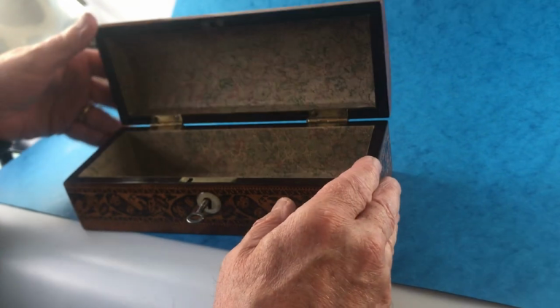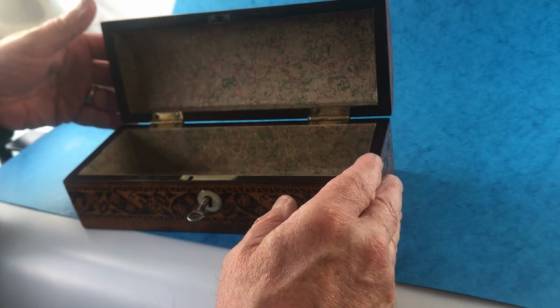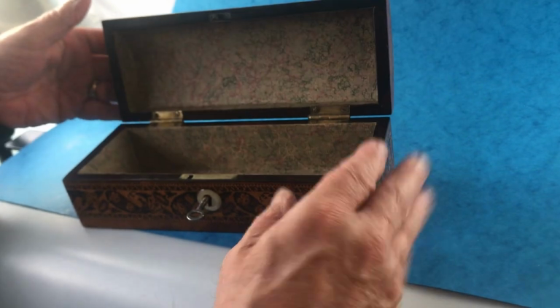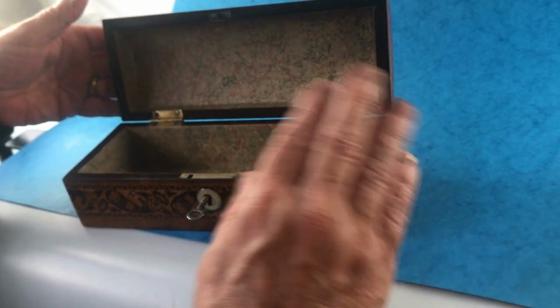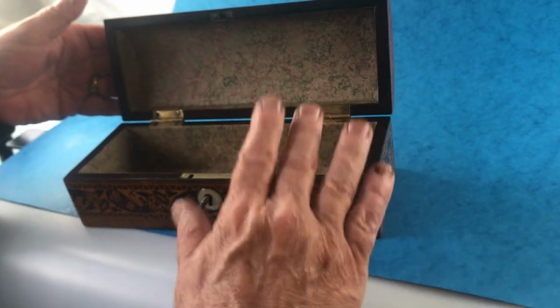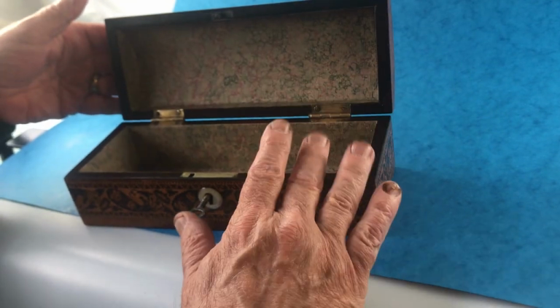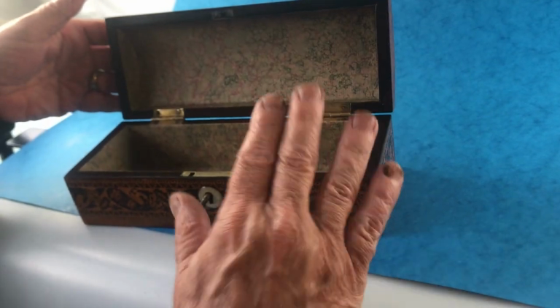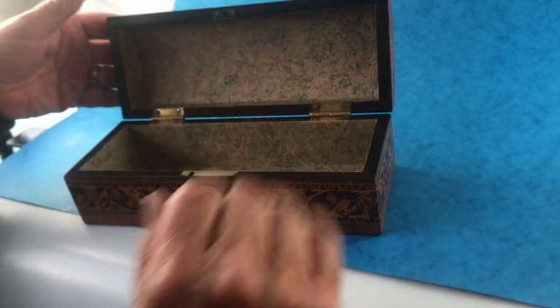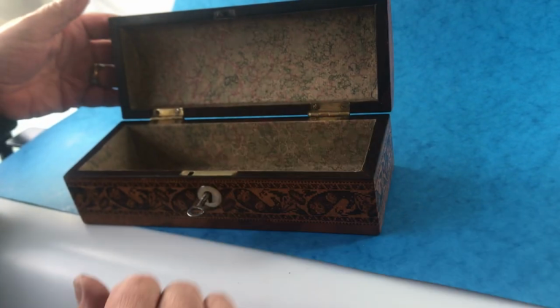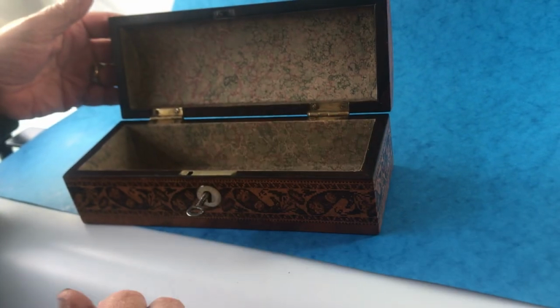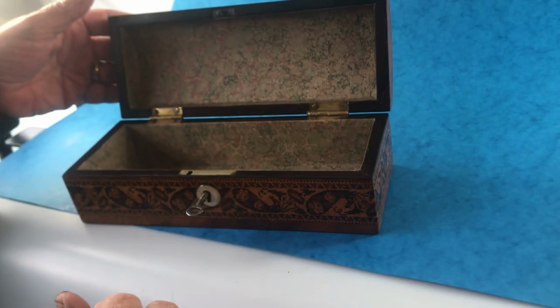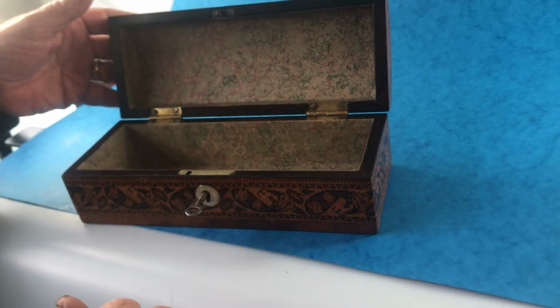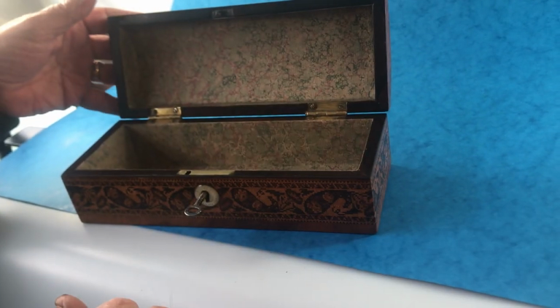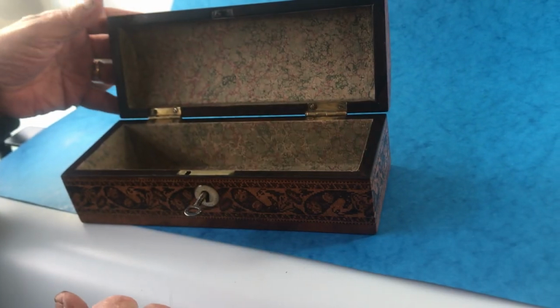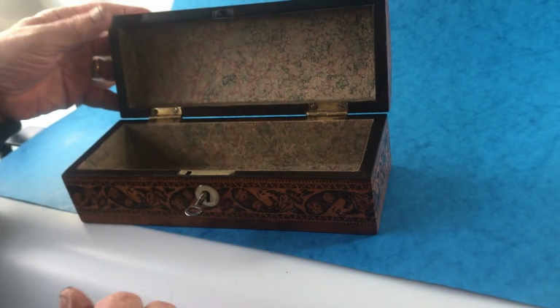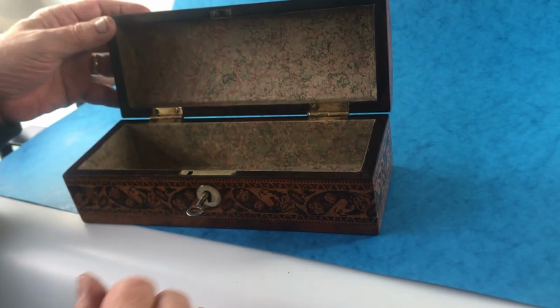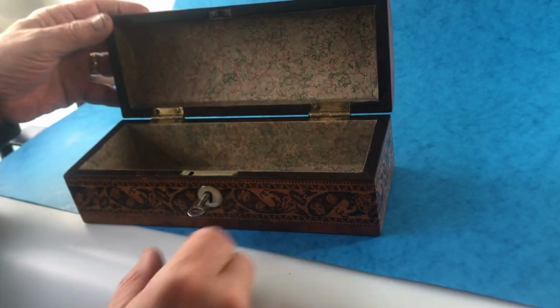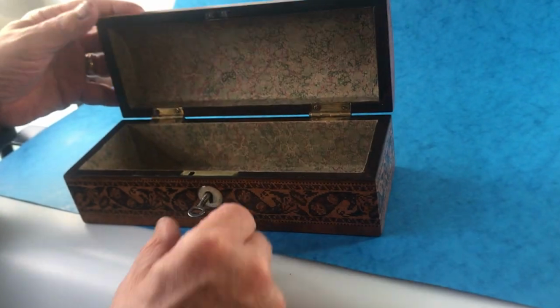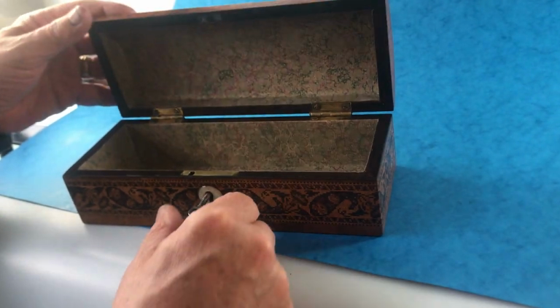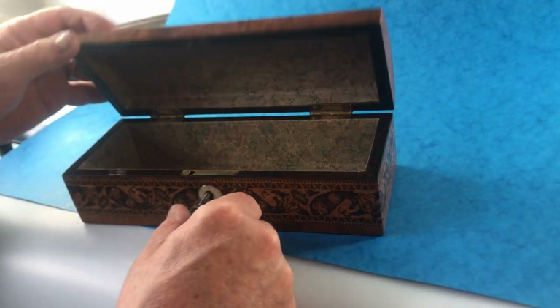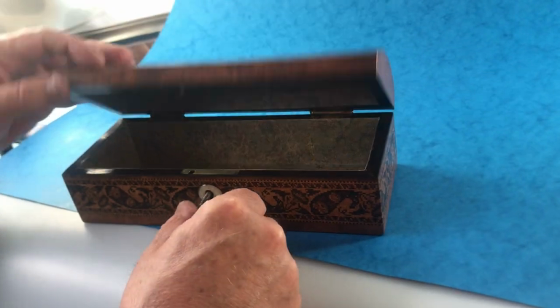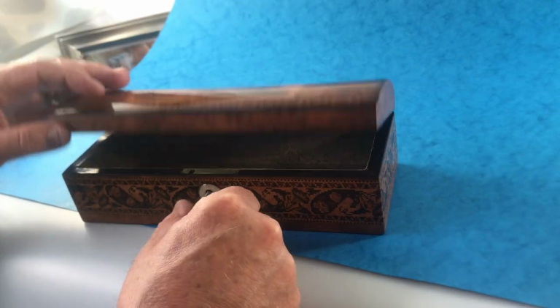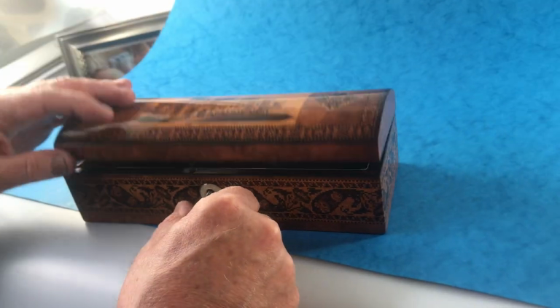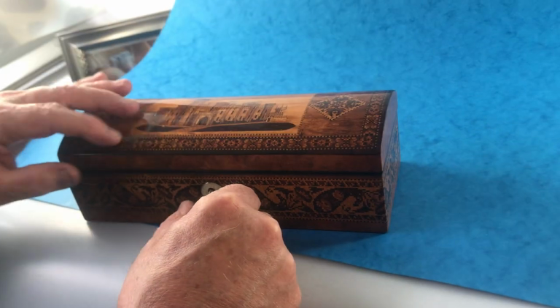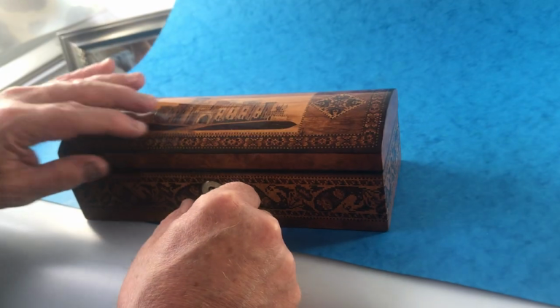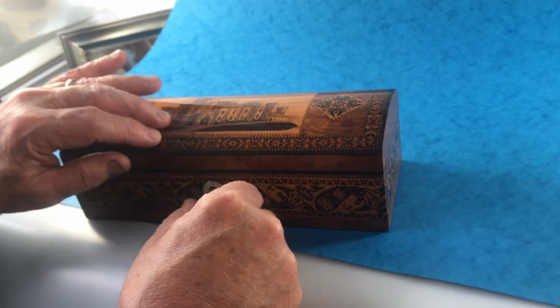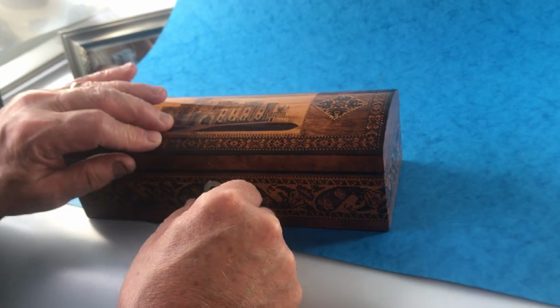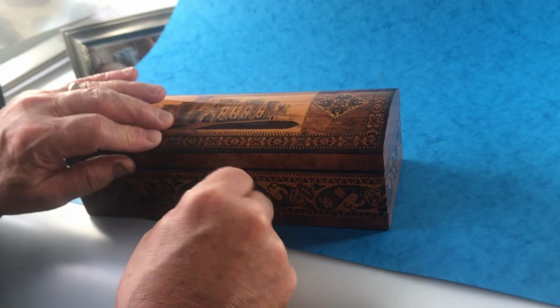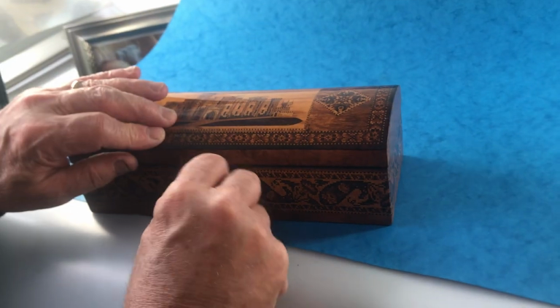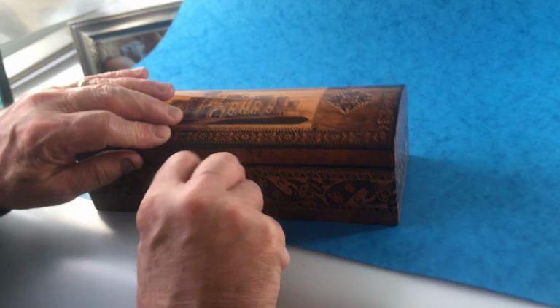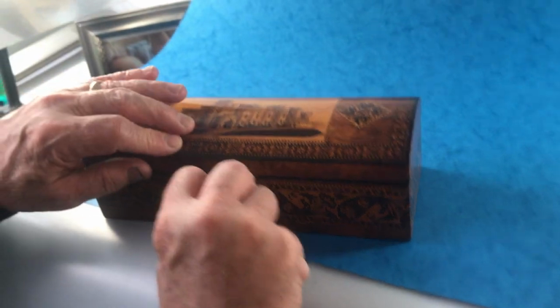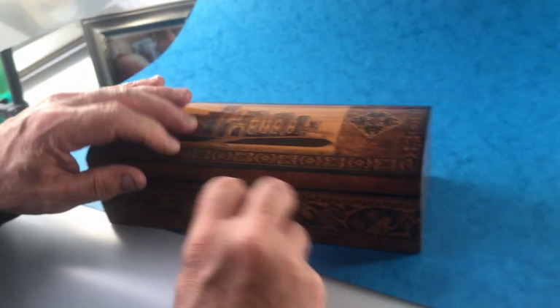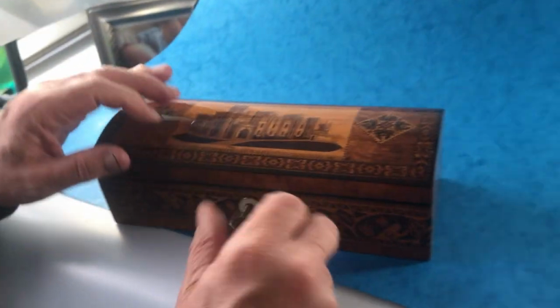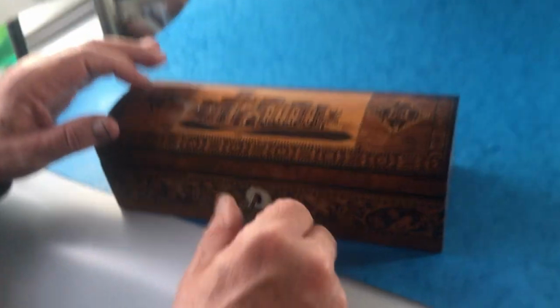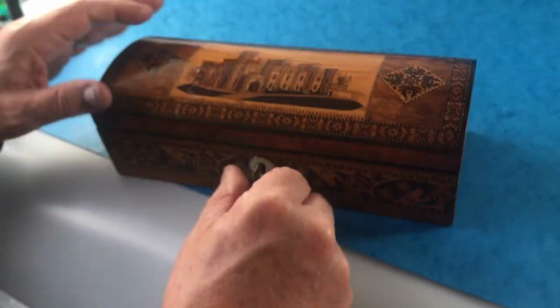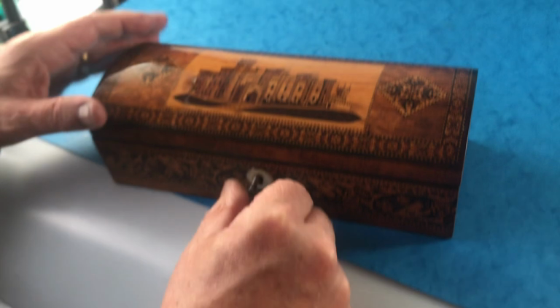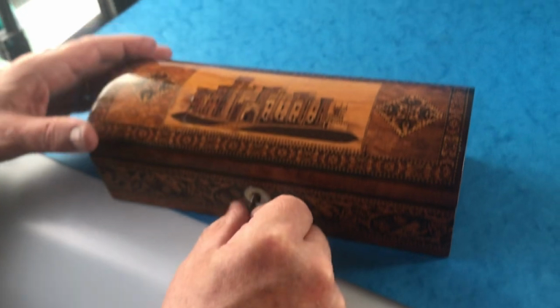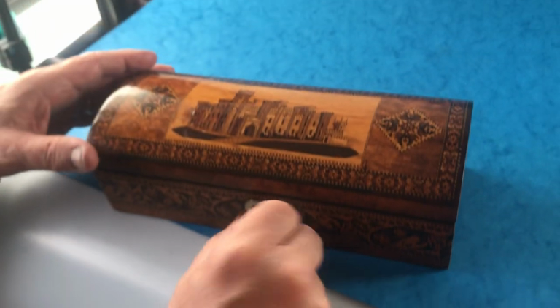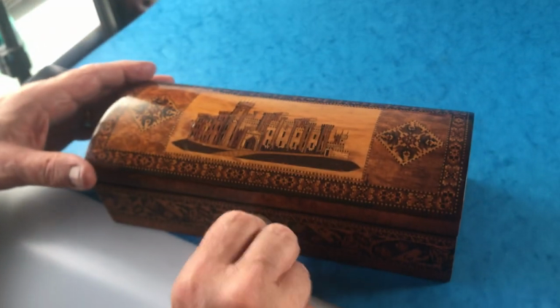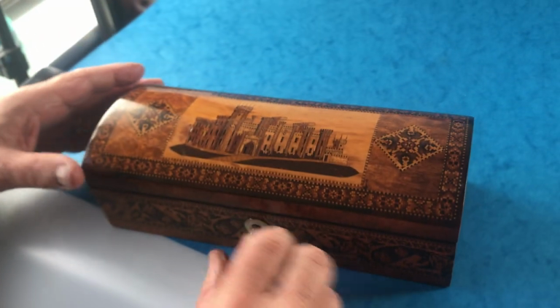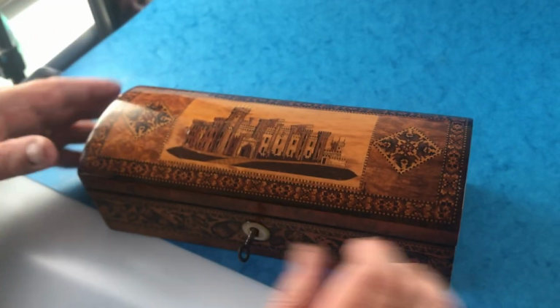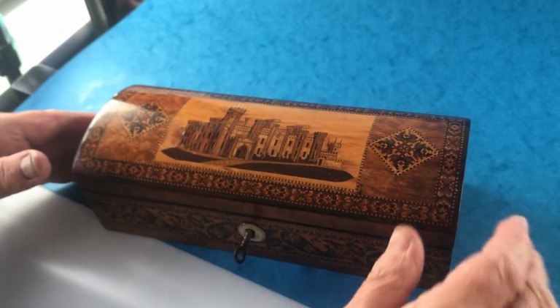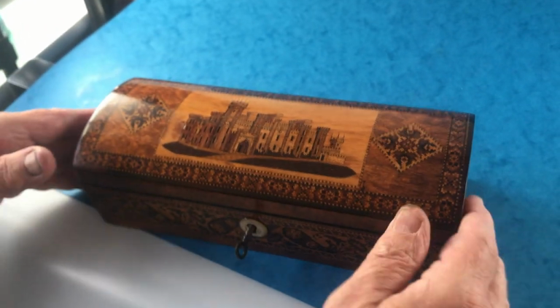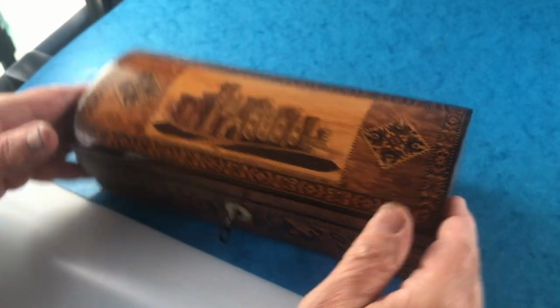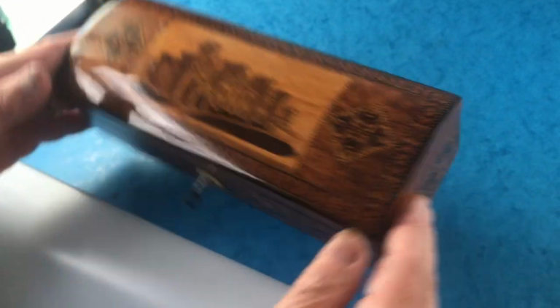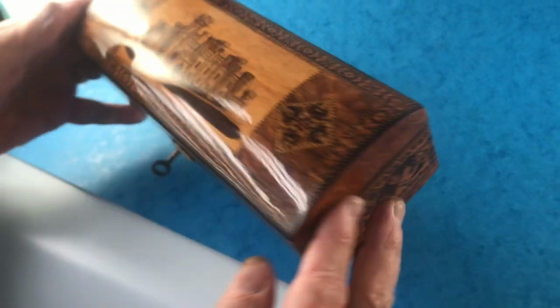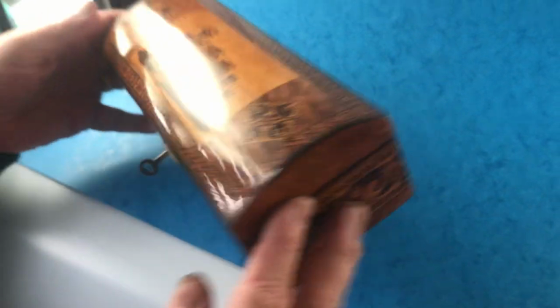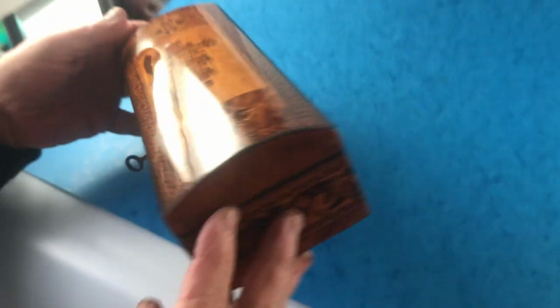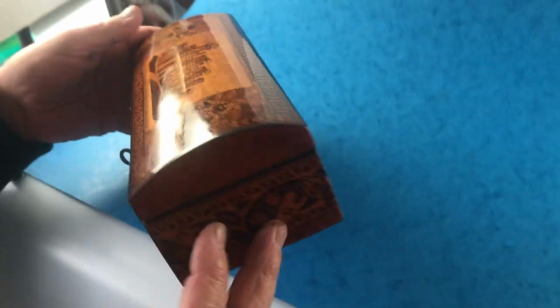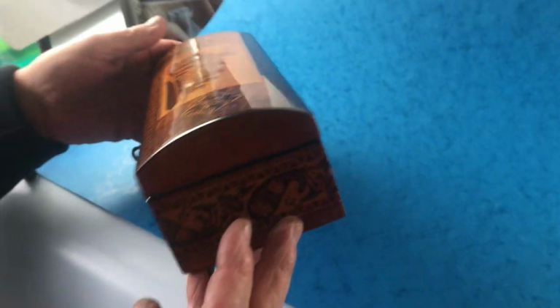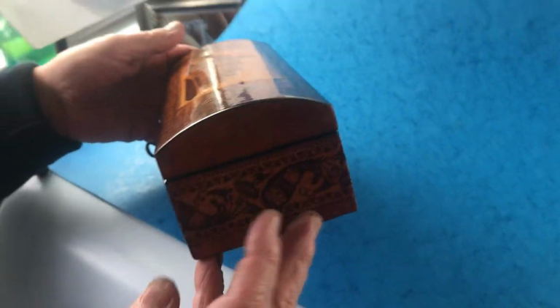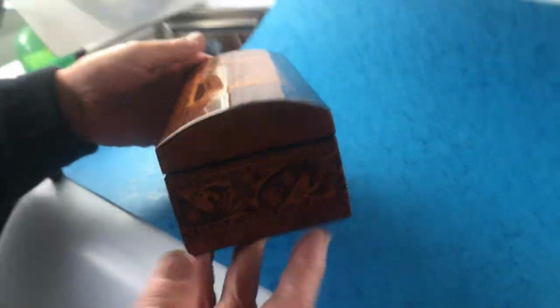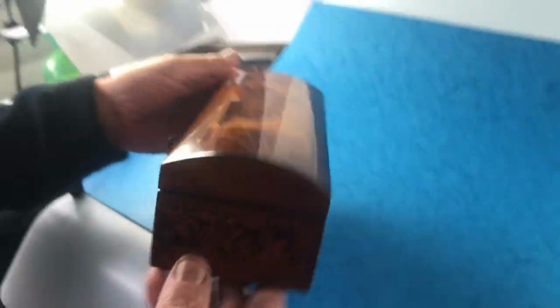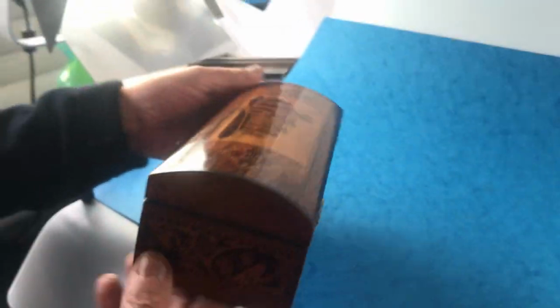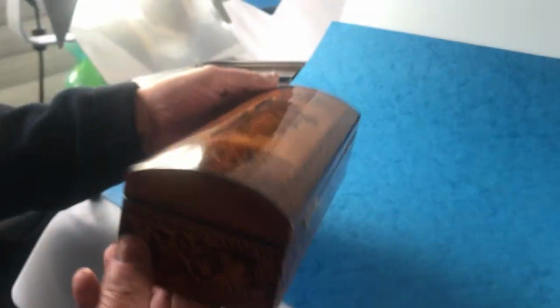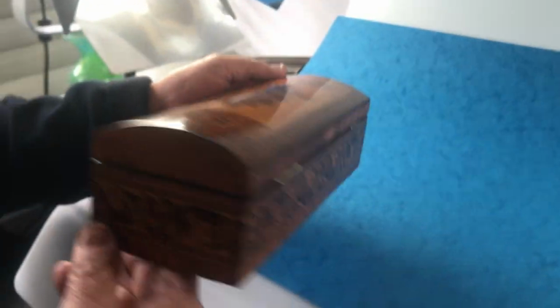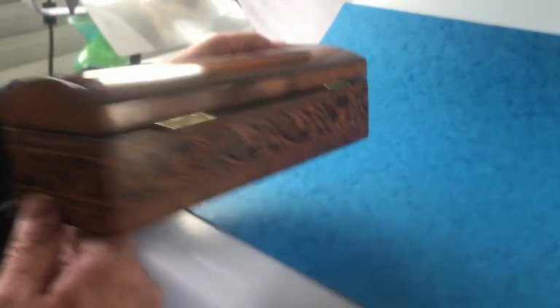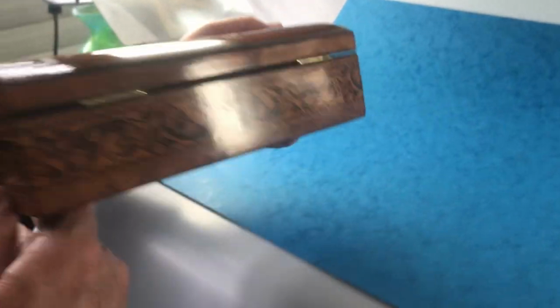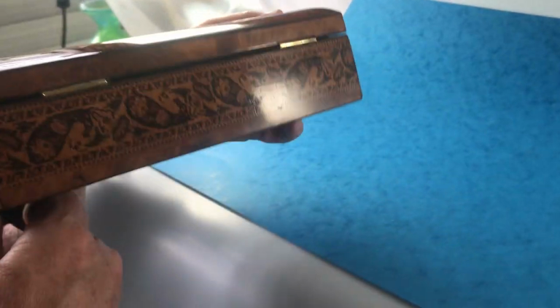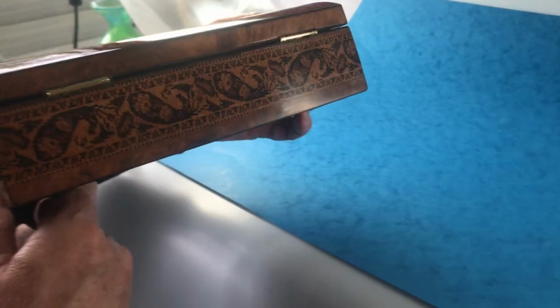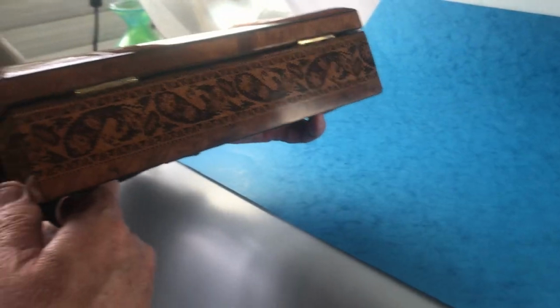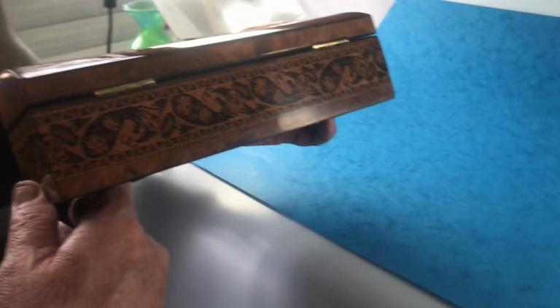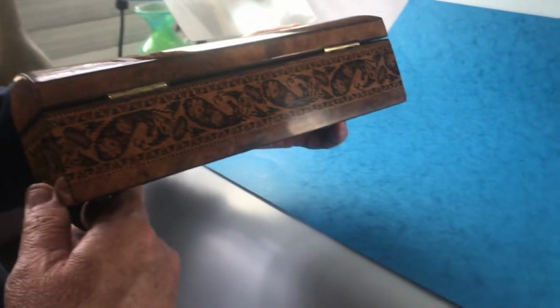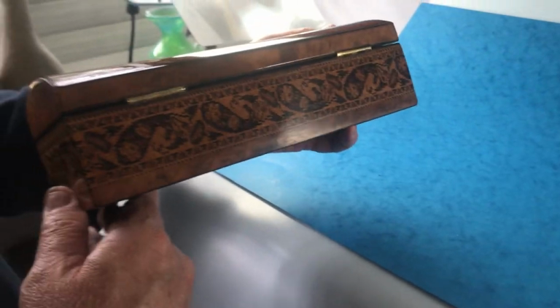It's got a relined interior and a working lock and key. A lovely little early box in good condition.